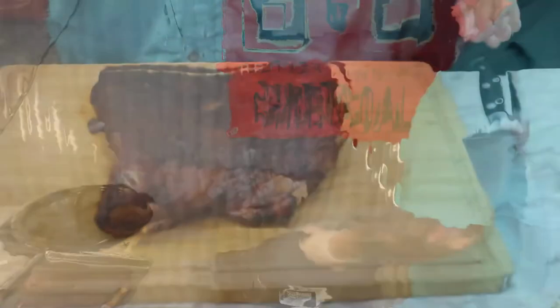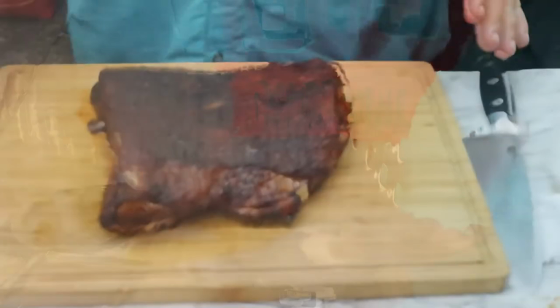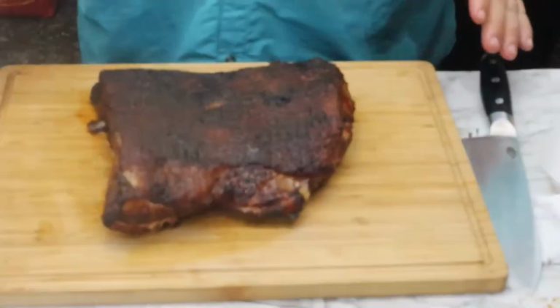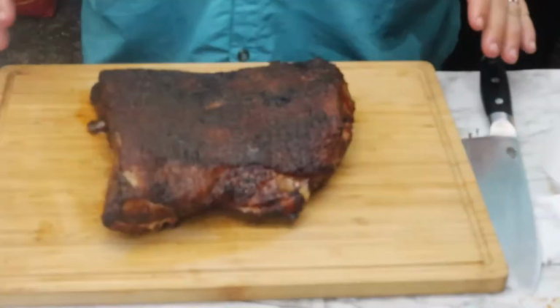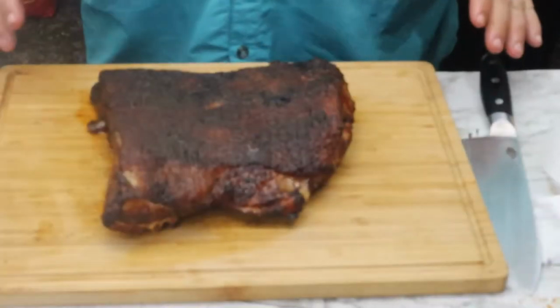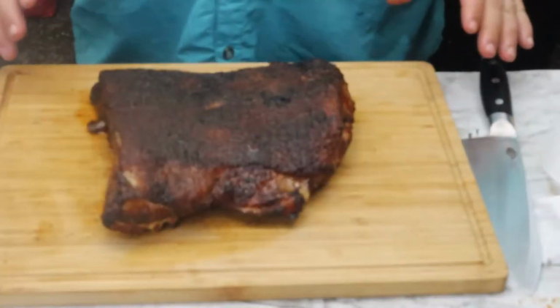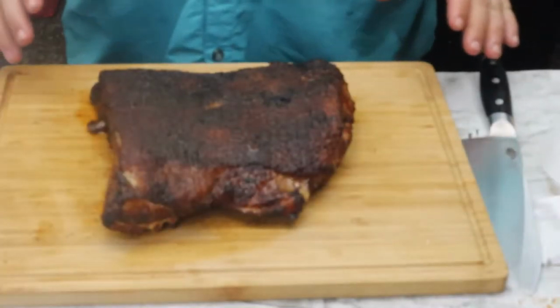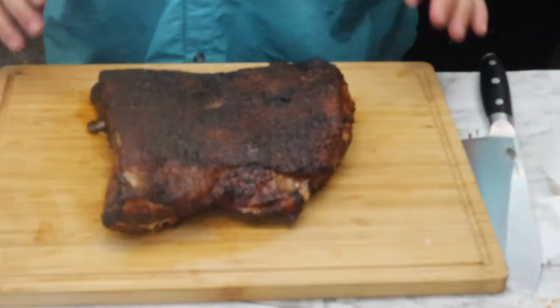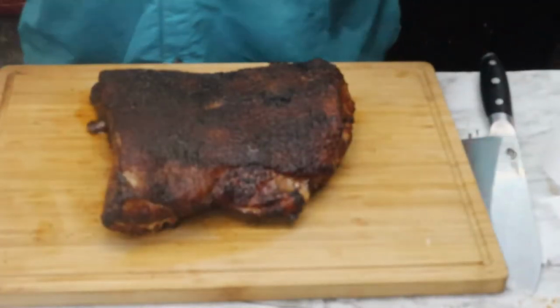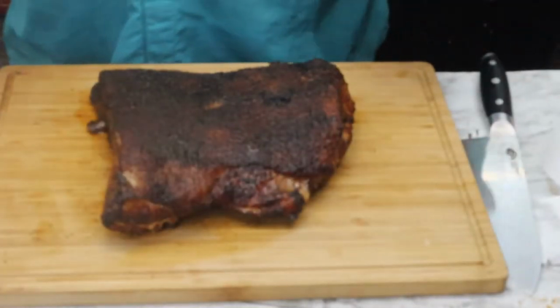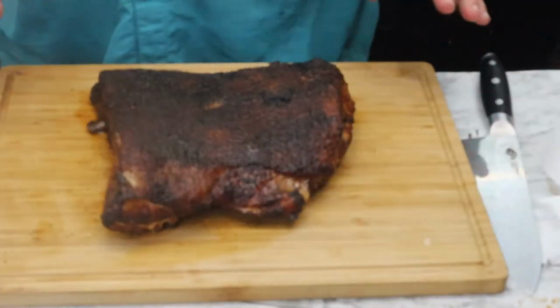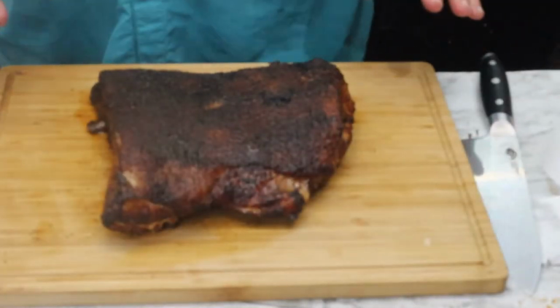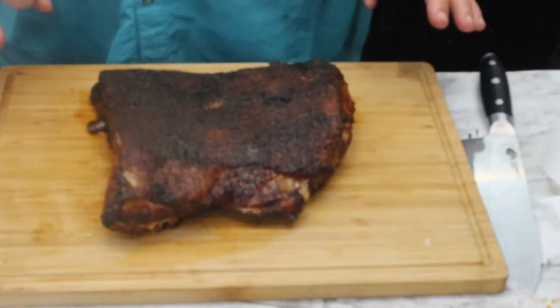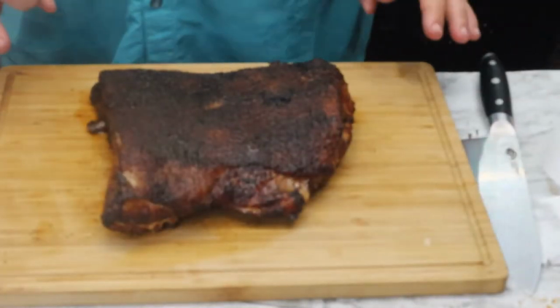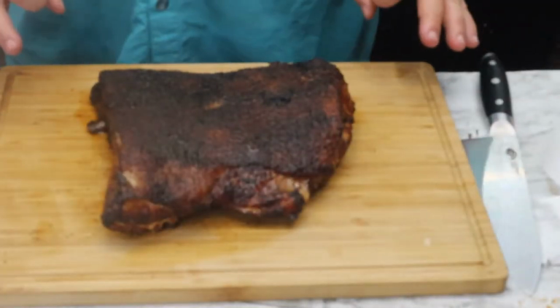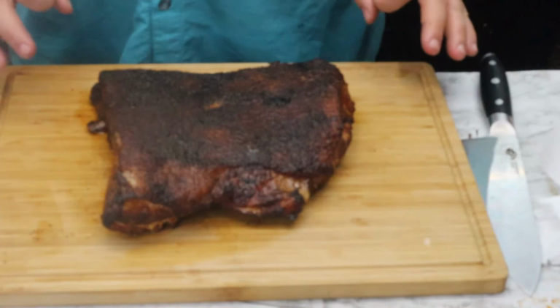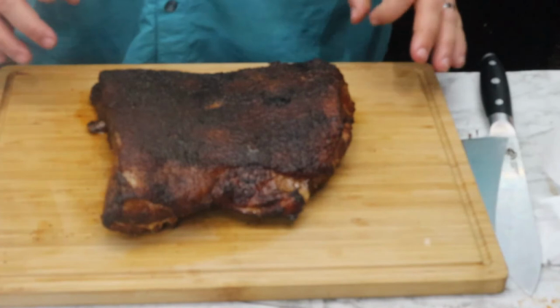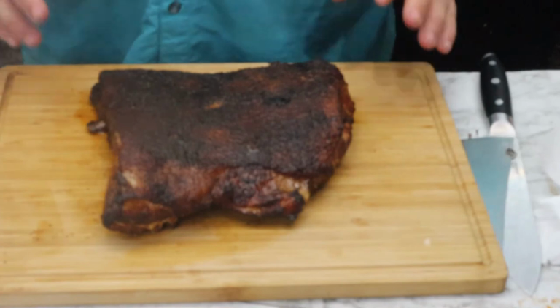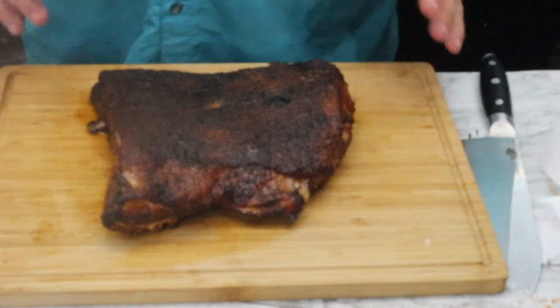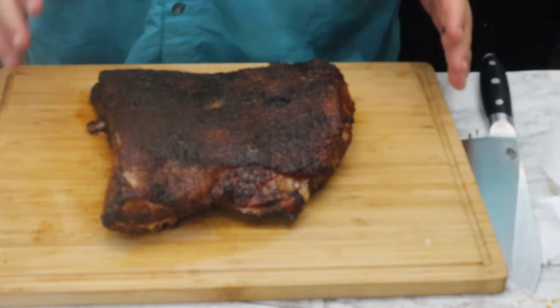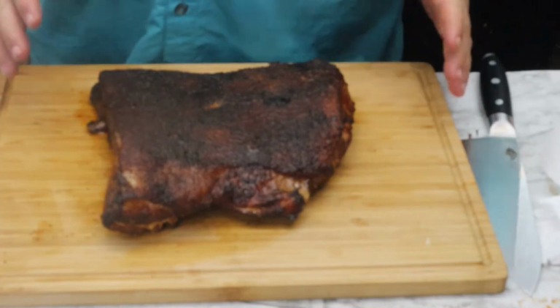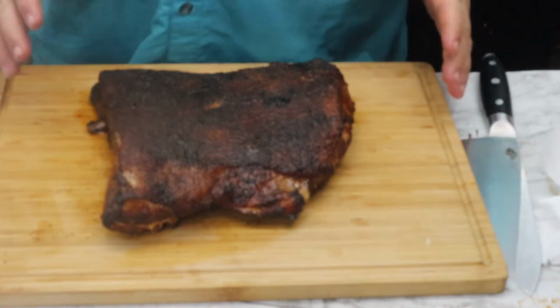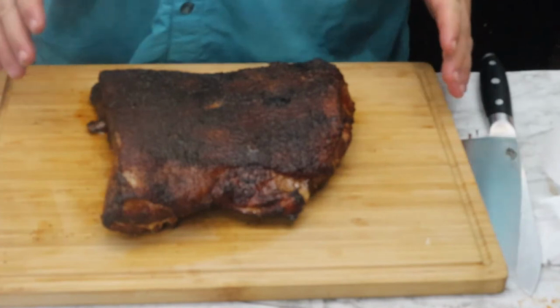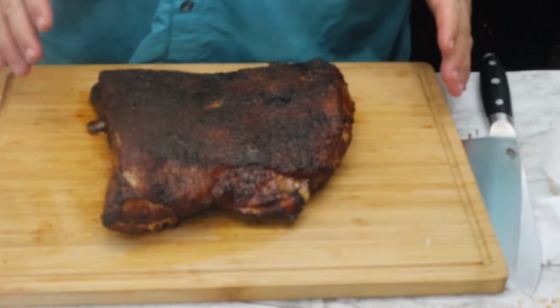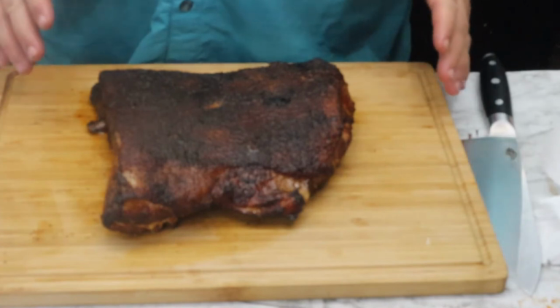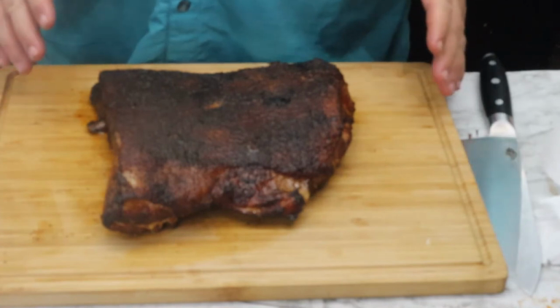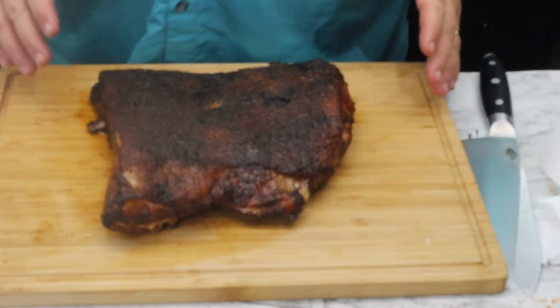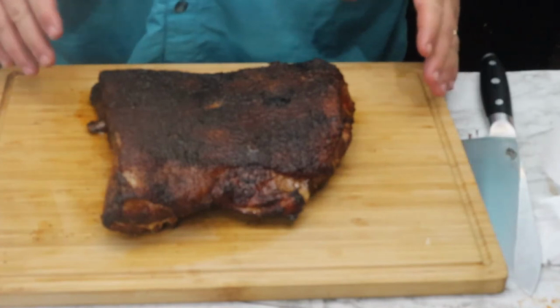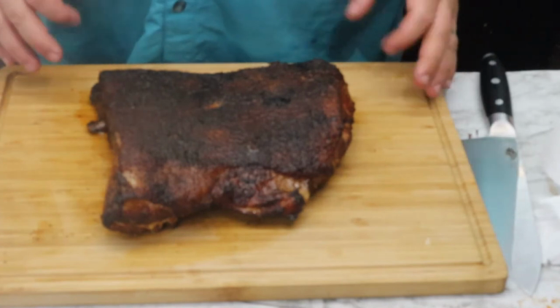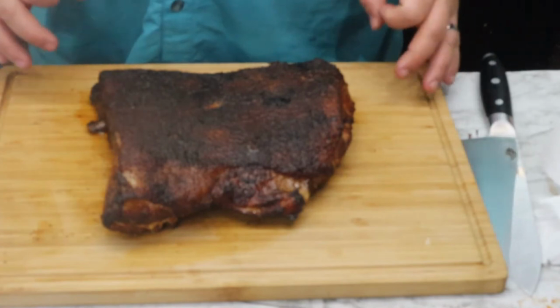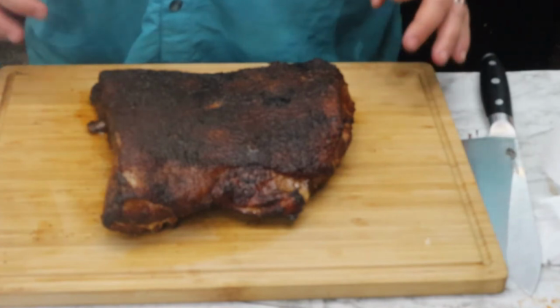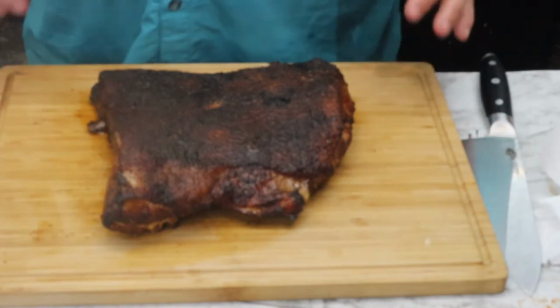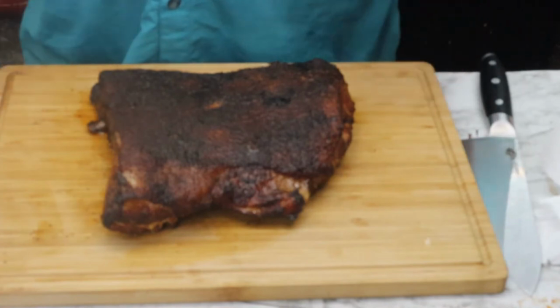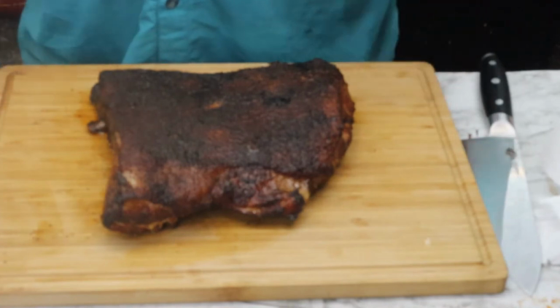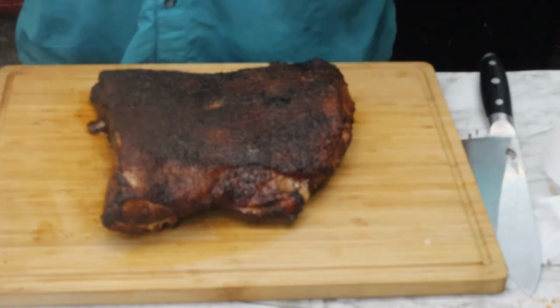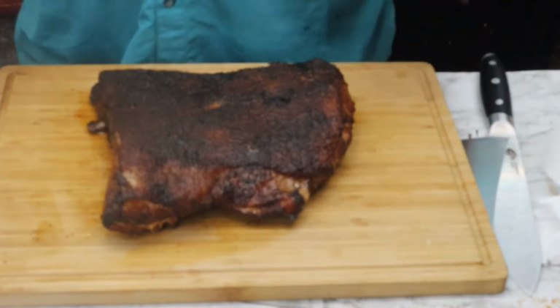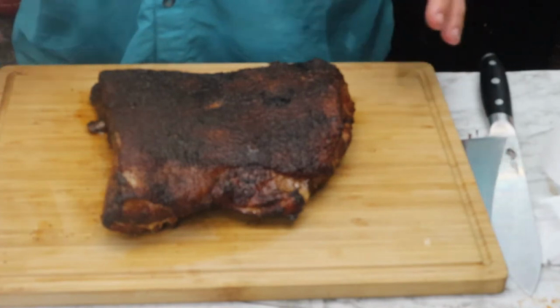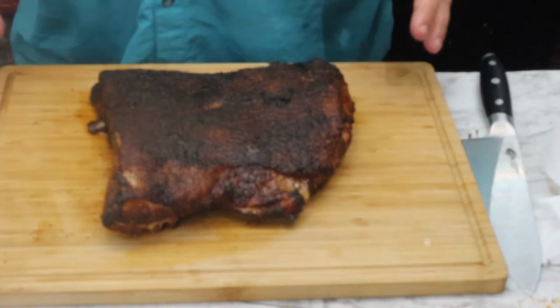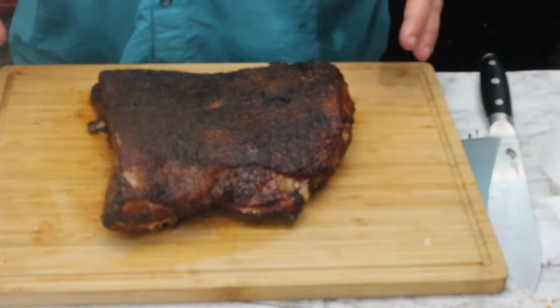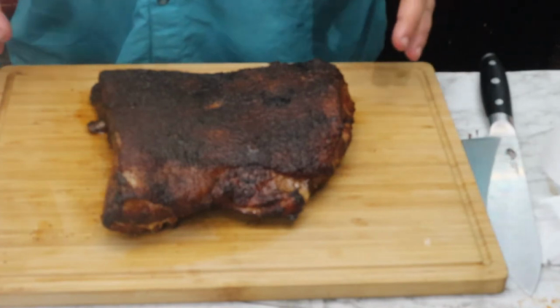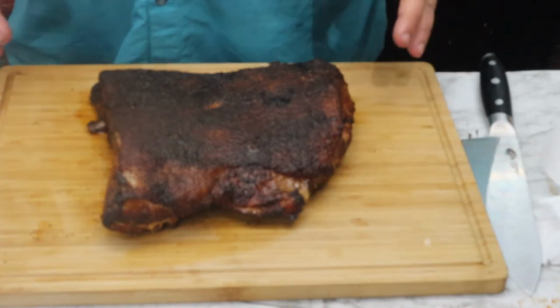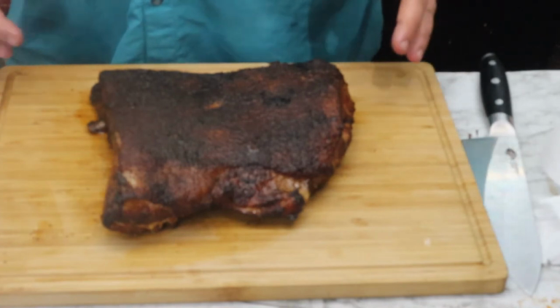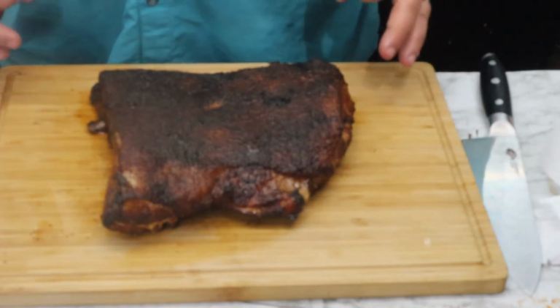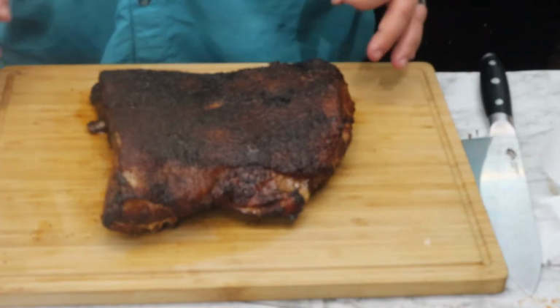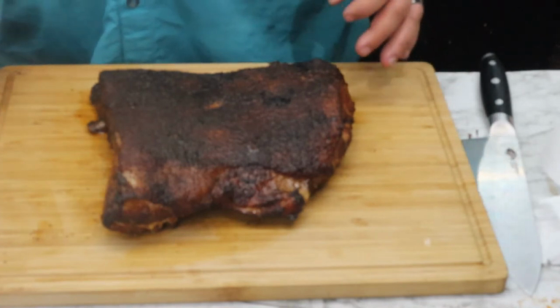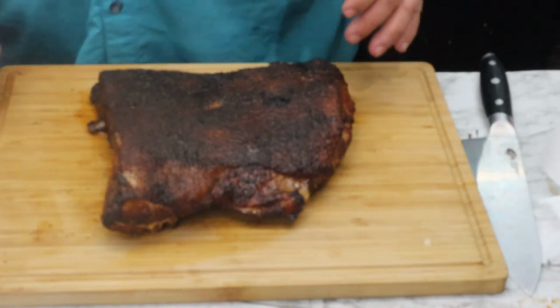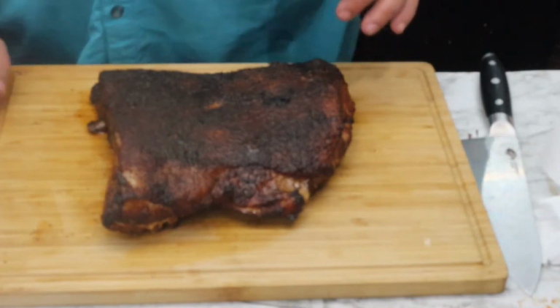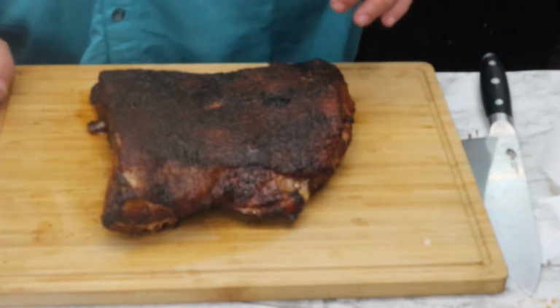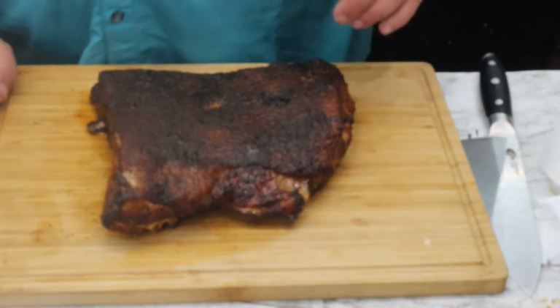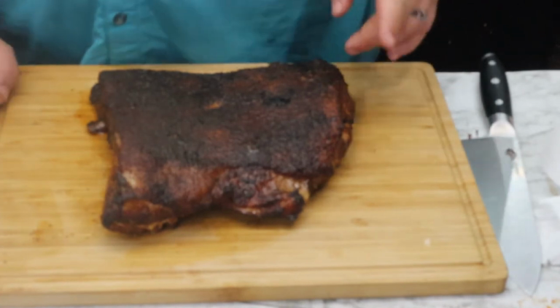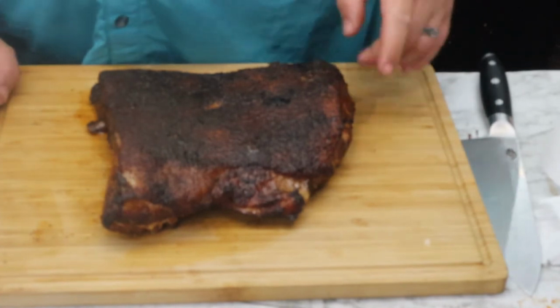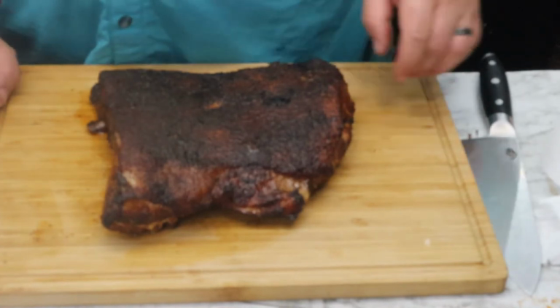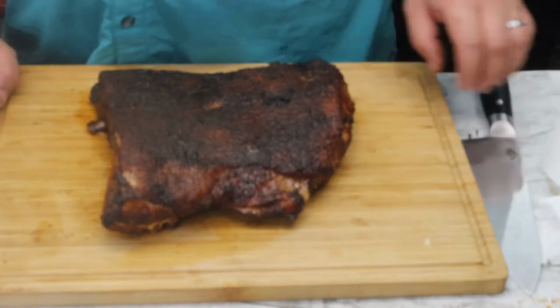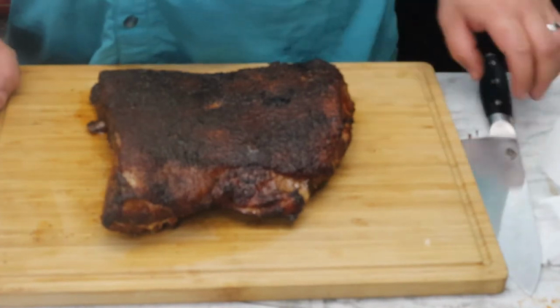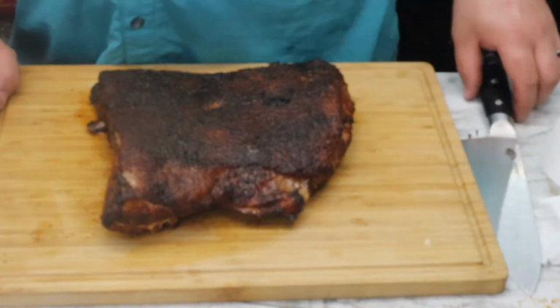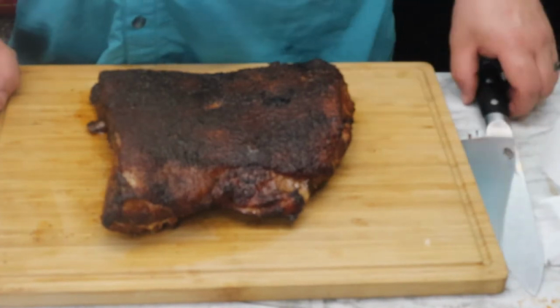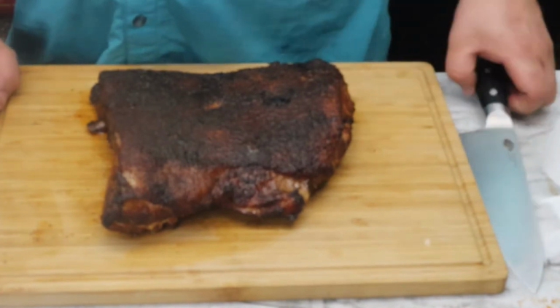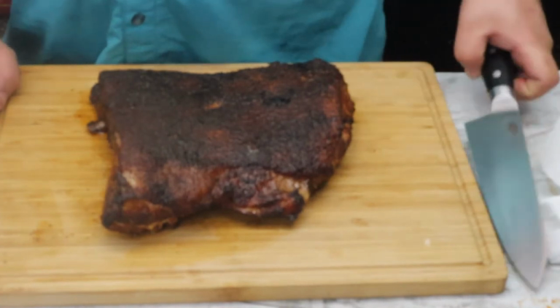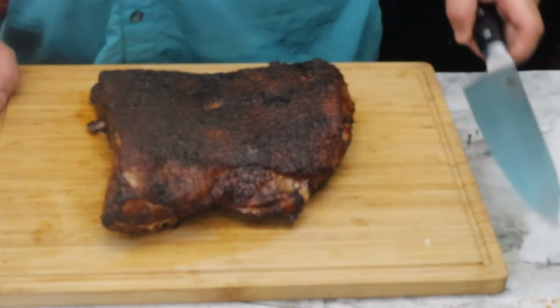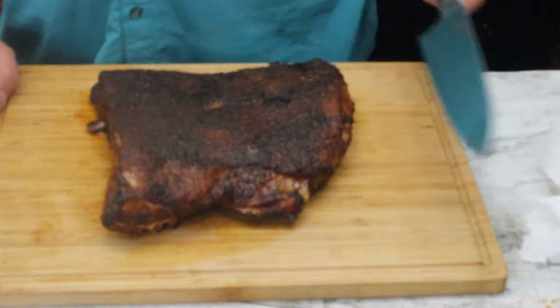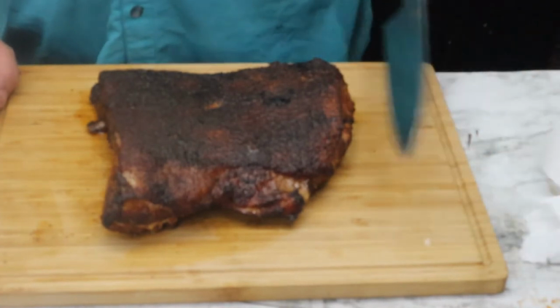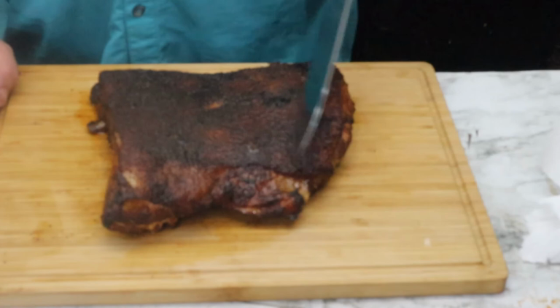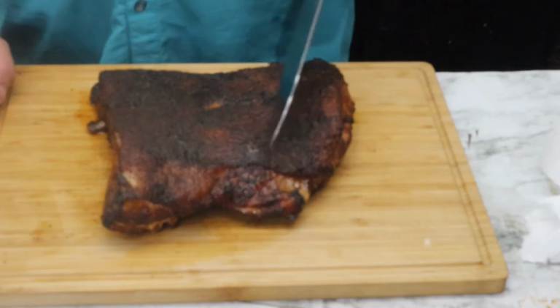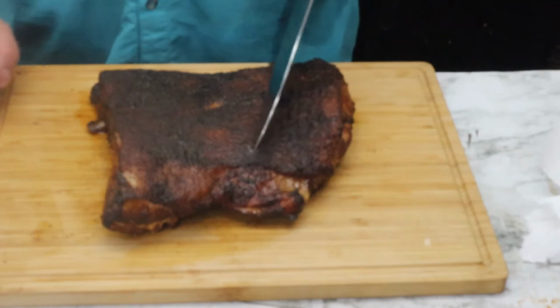We're all done. Let it rest for a minute so it doesn't burn my mouth. Looking good — let's go ahead and cut into it now.